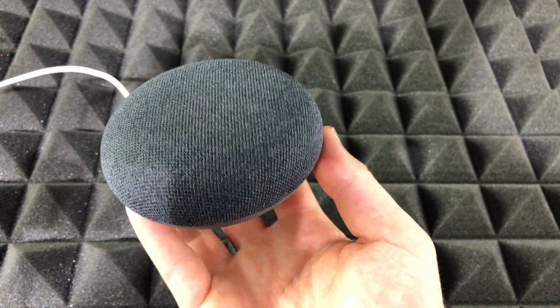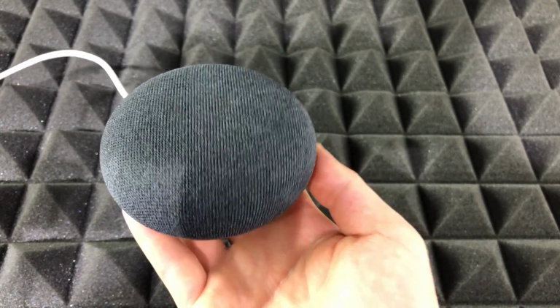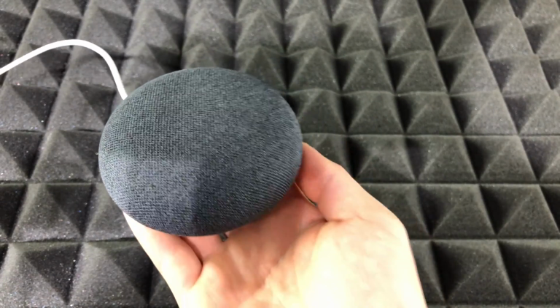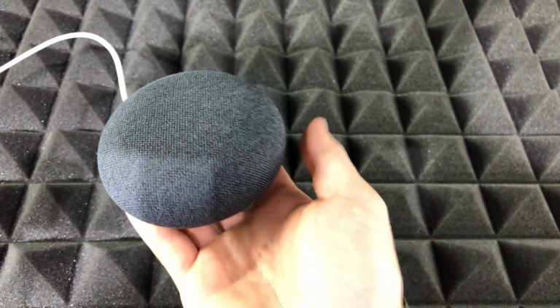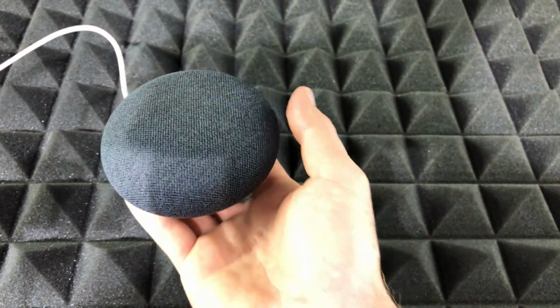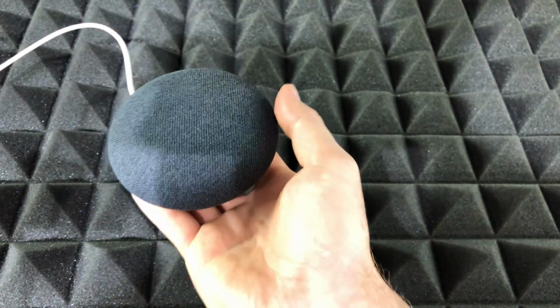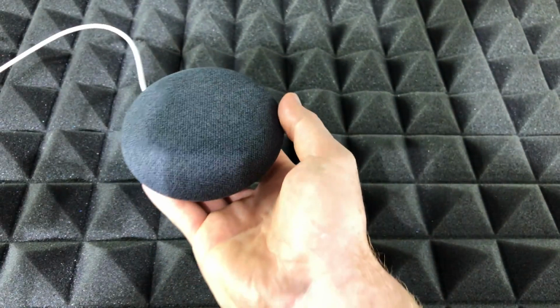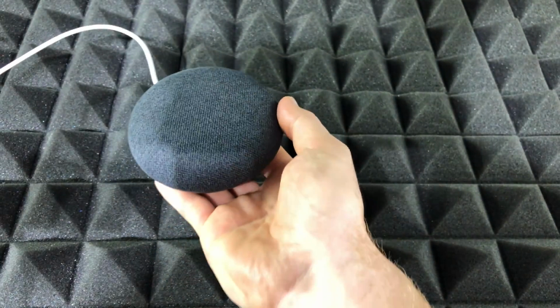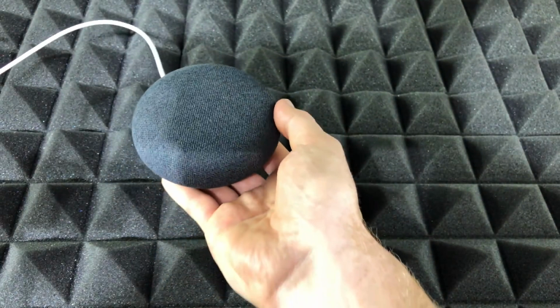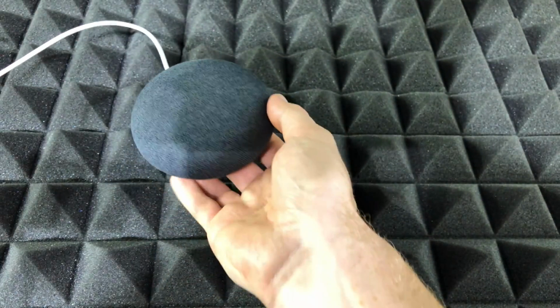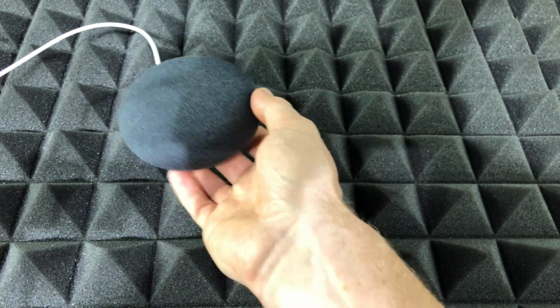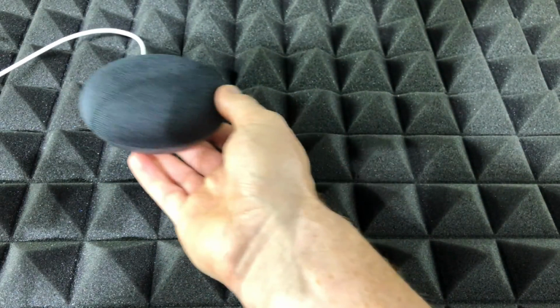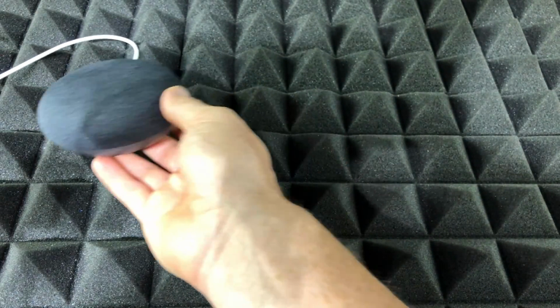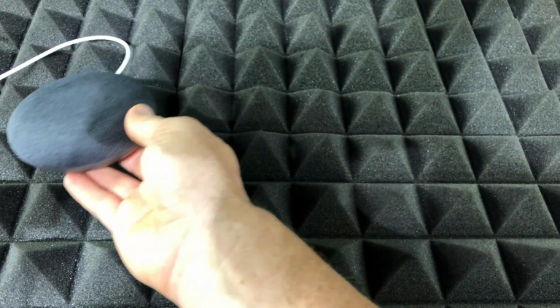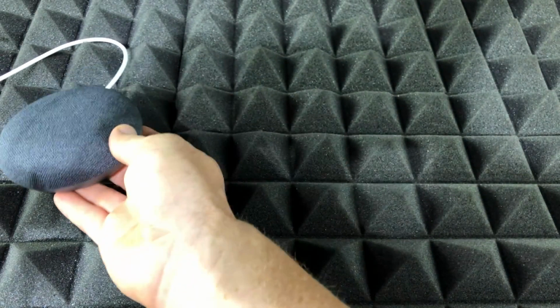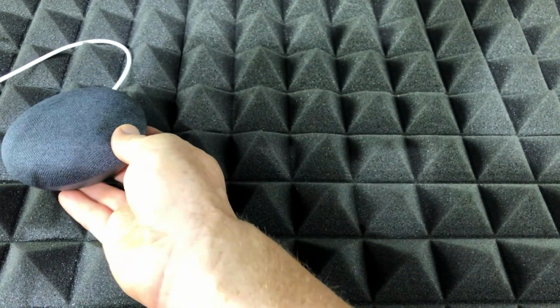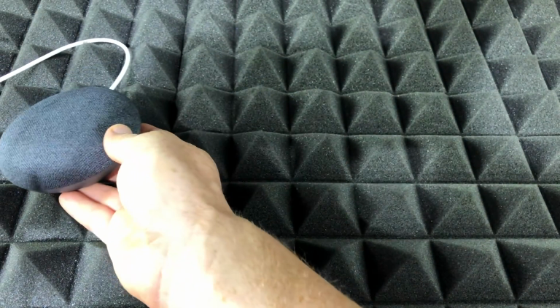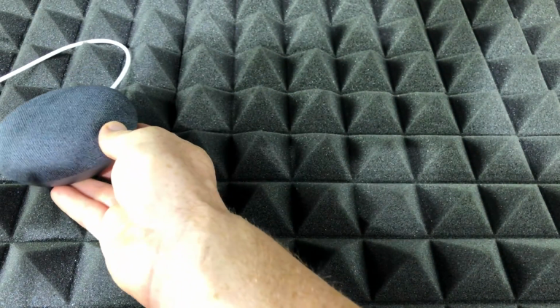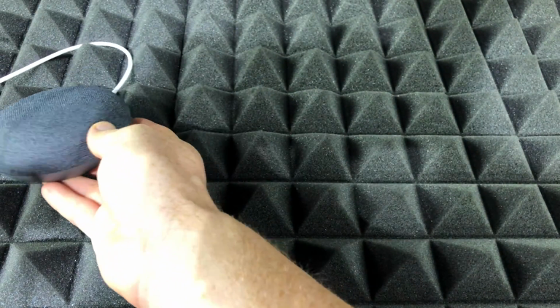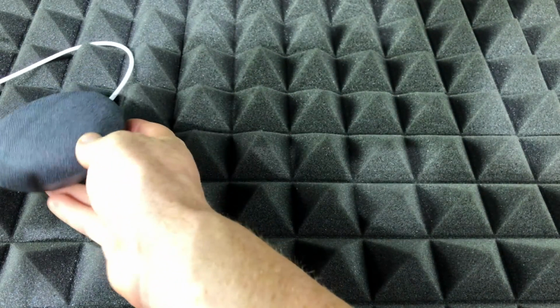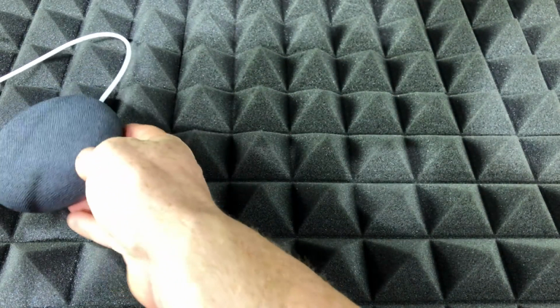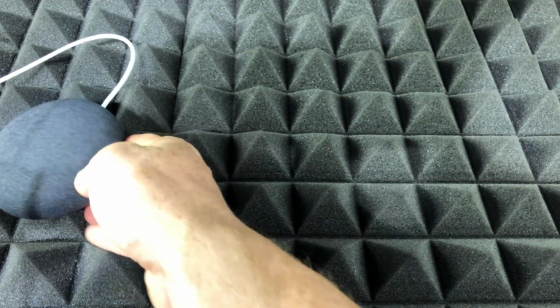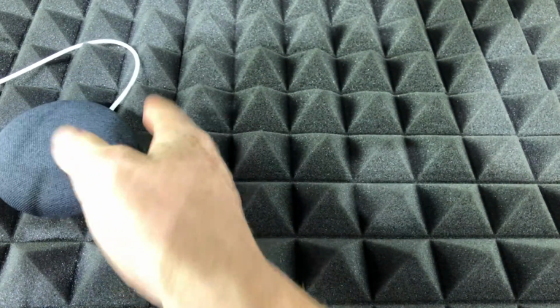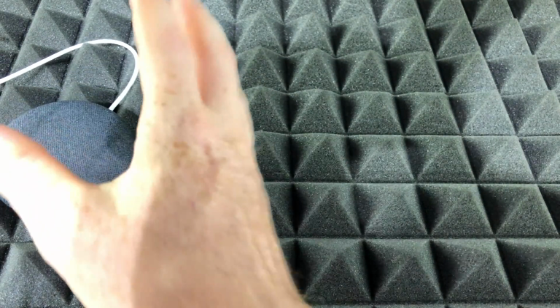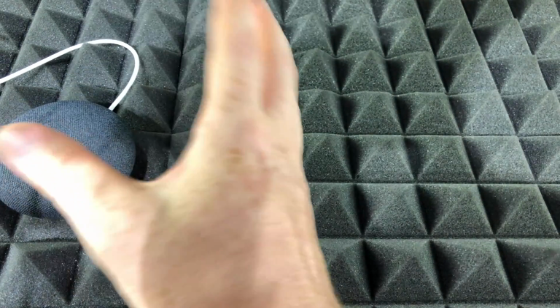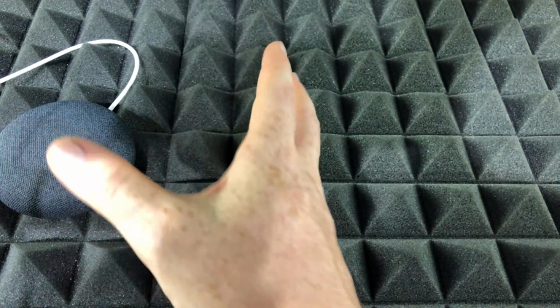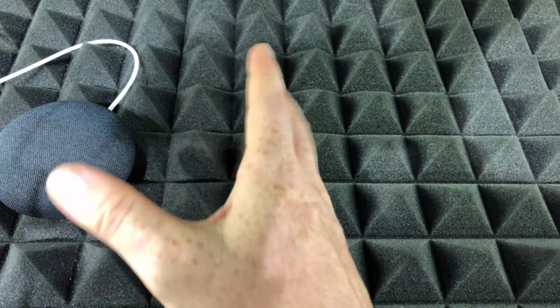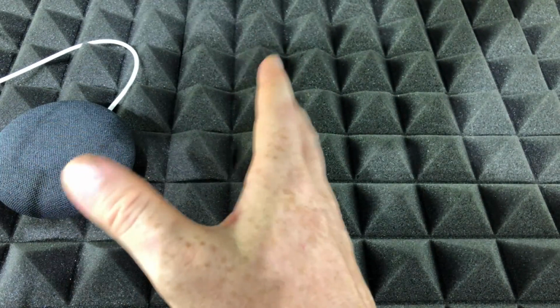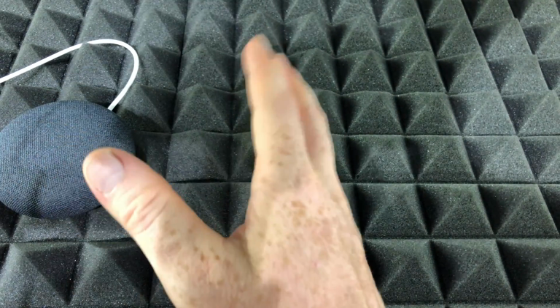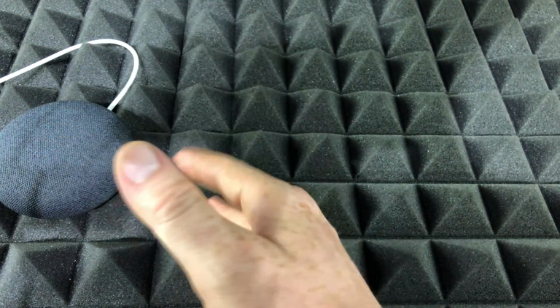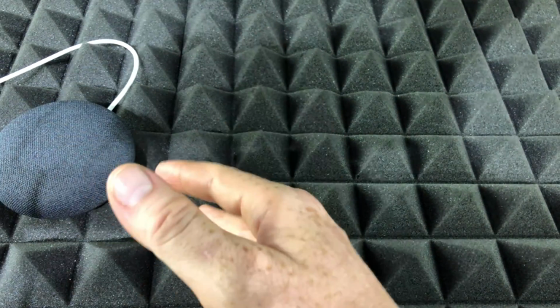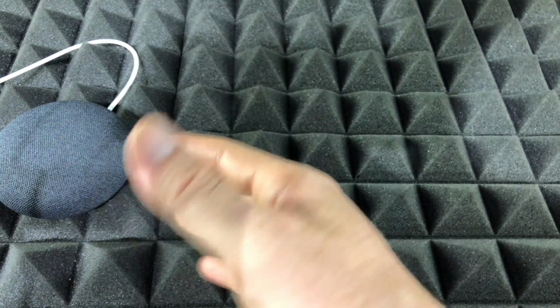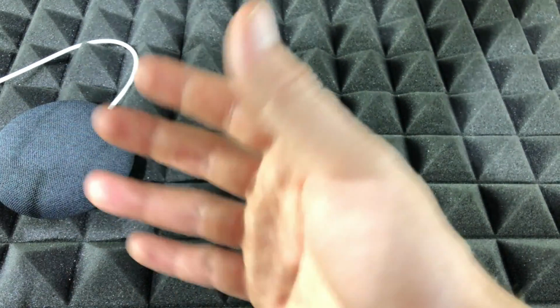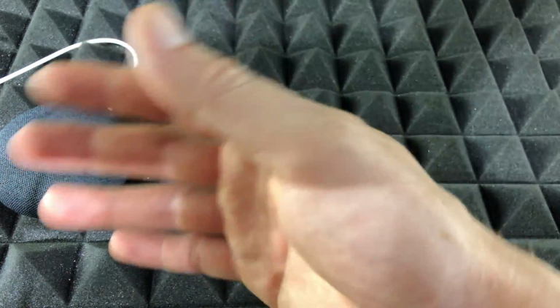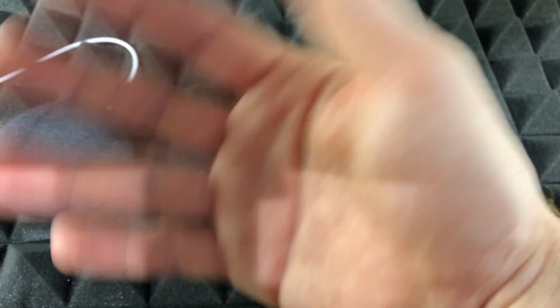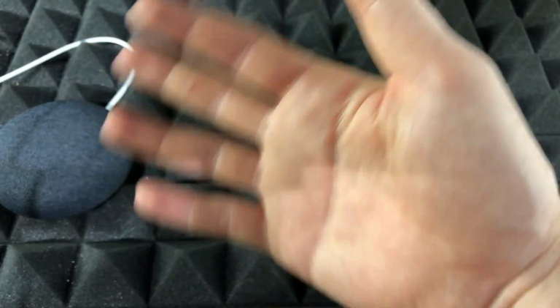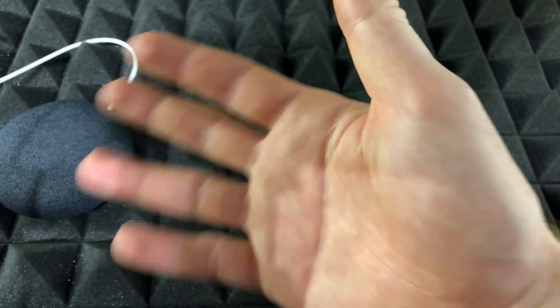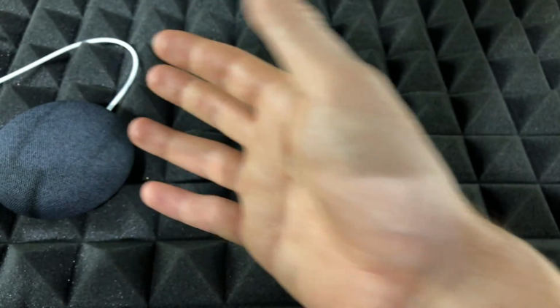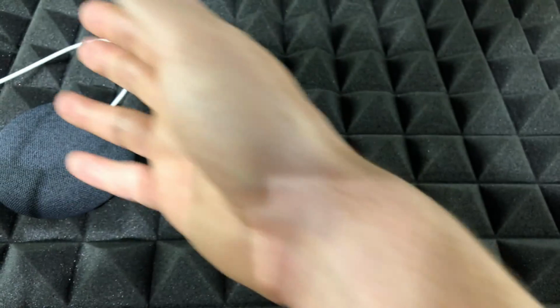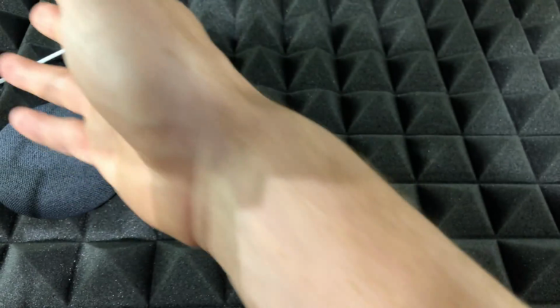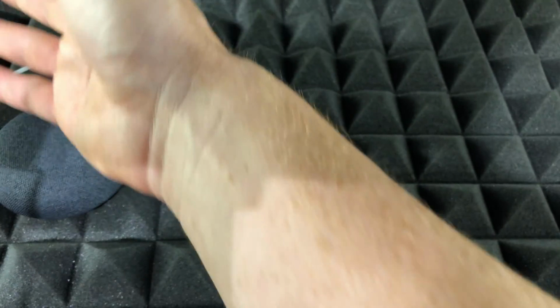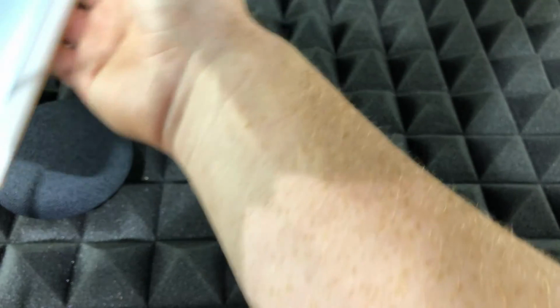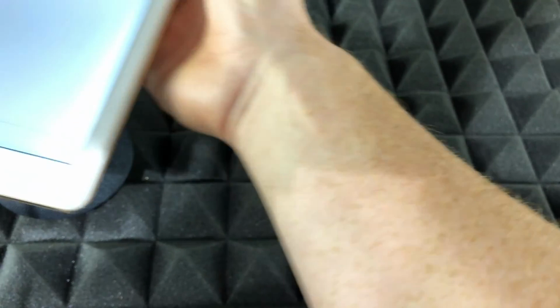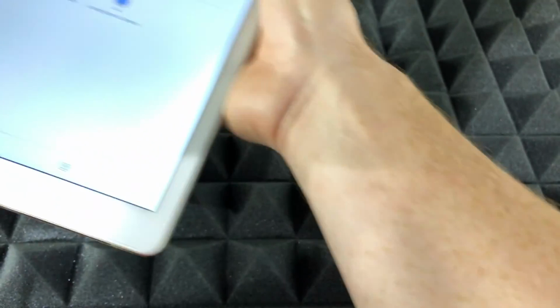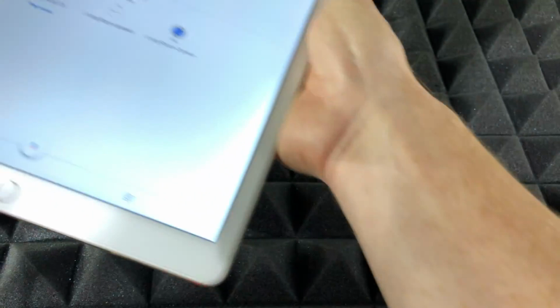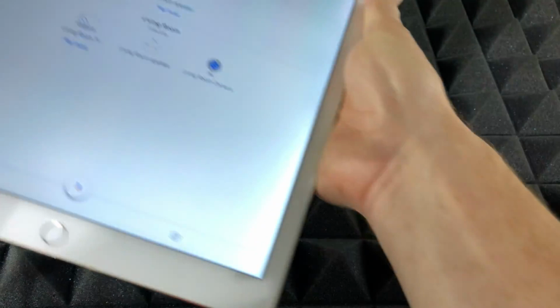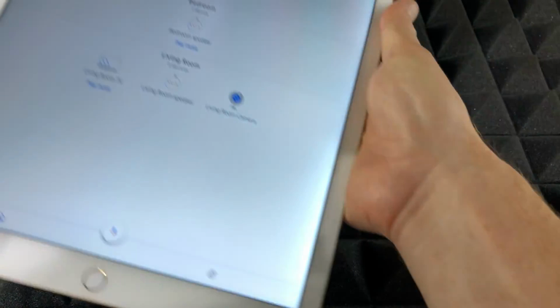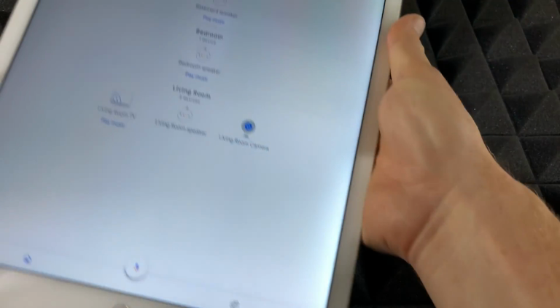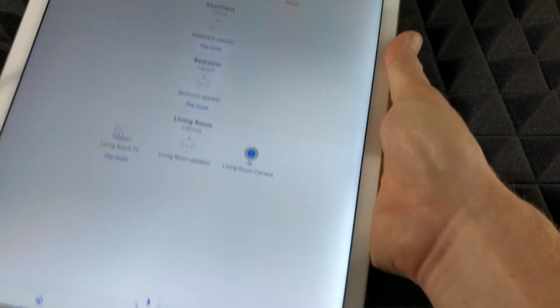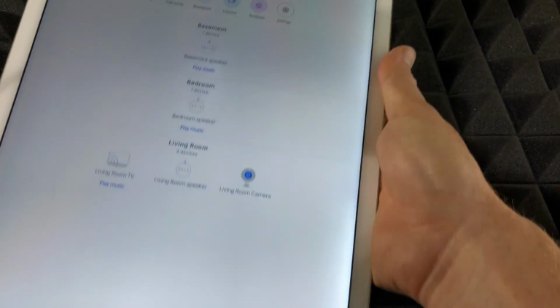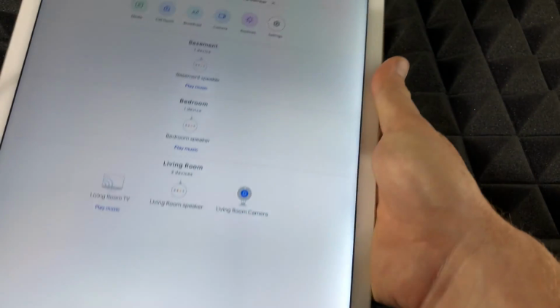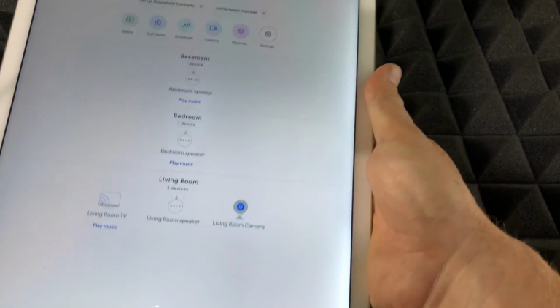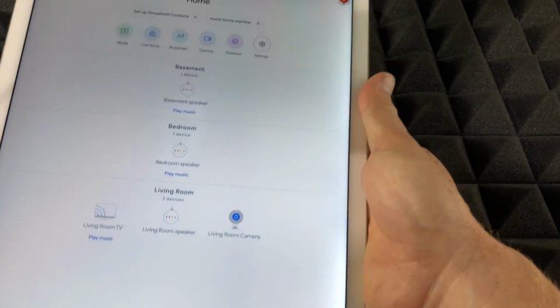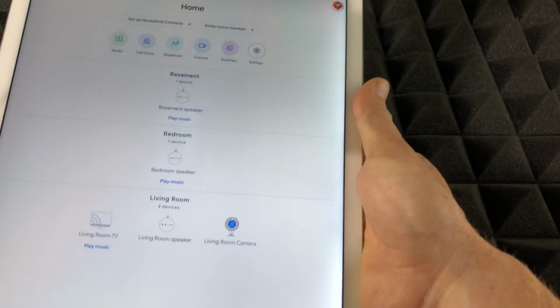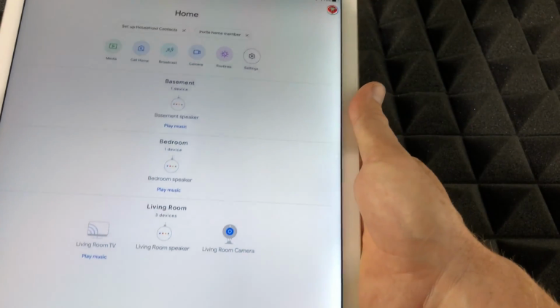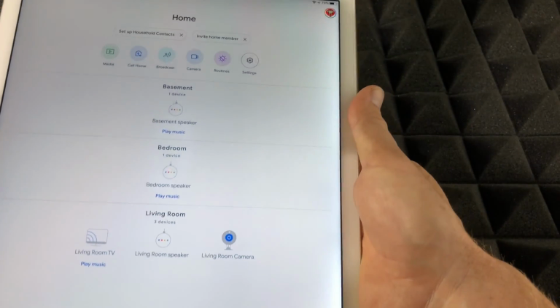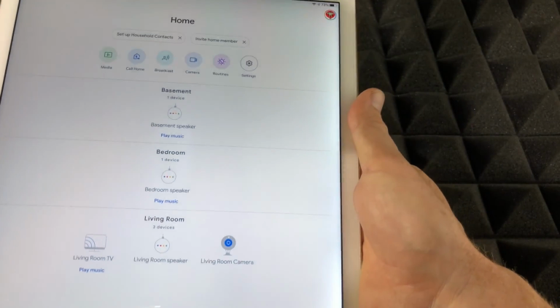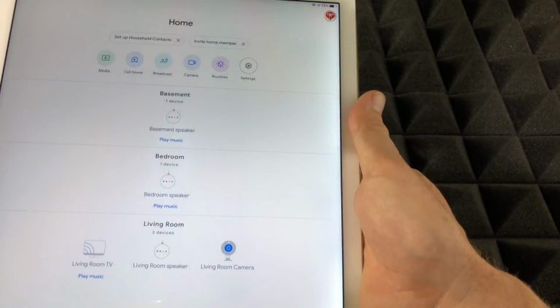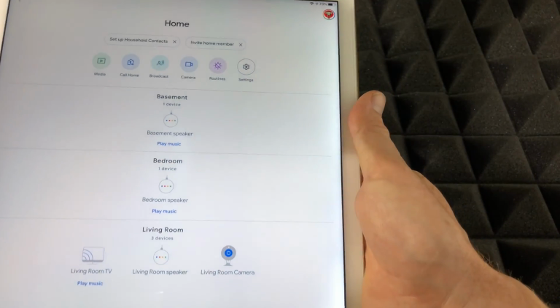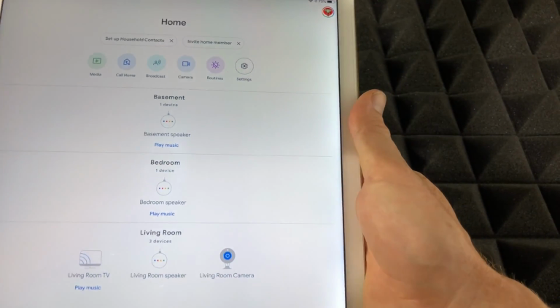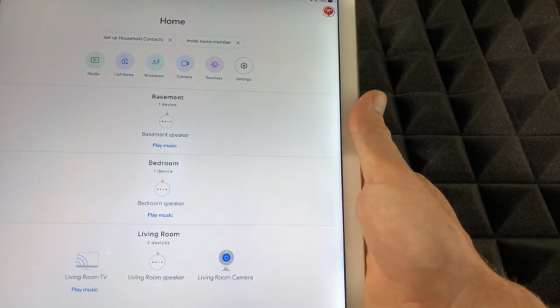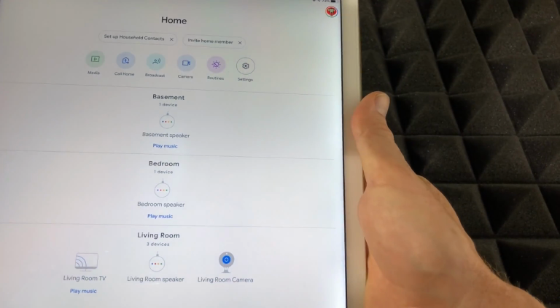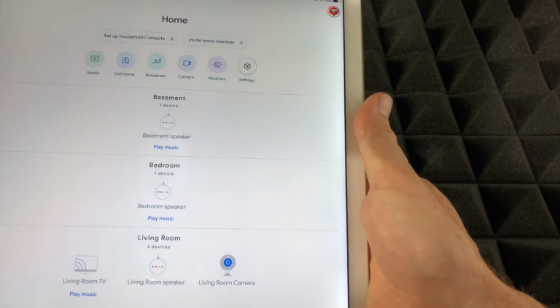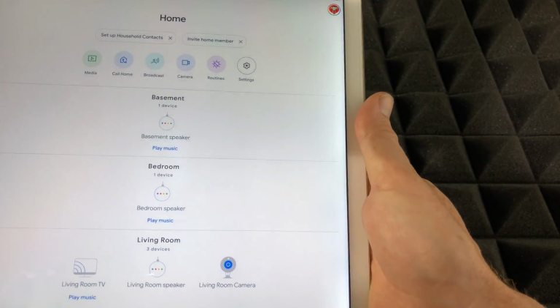There's a fix for that, so we're going to go through a few fixes. The first one is within your Google Home app.